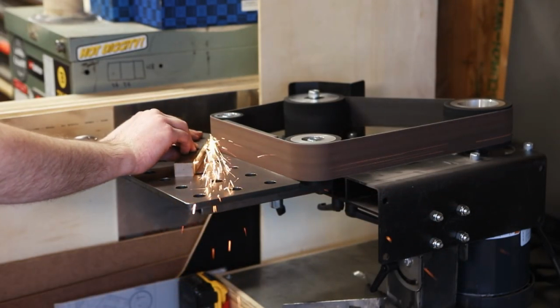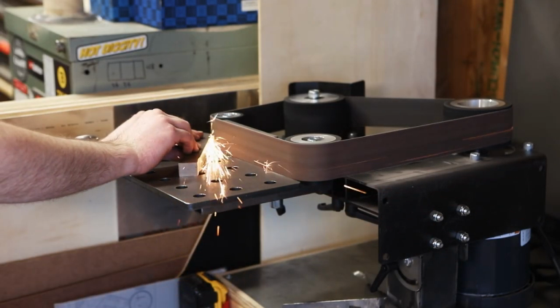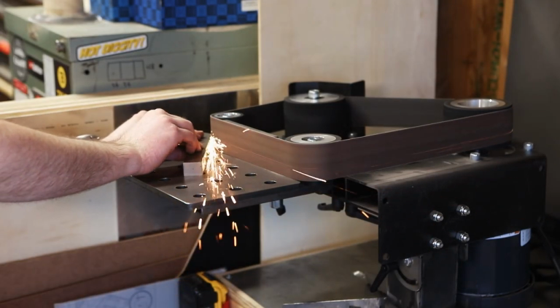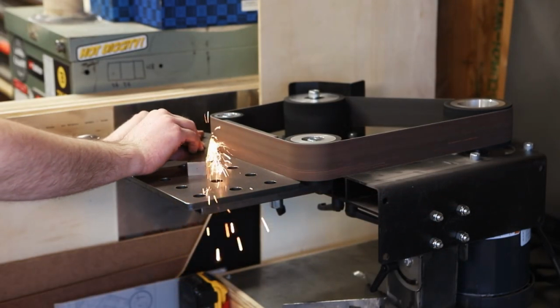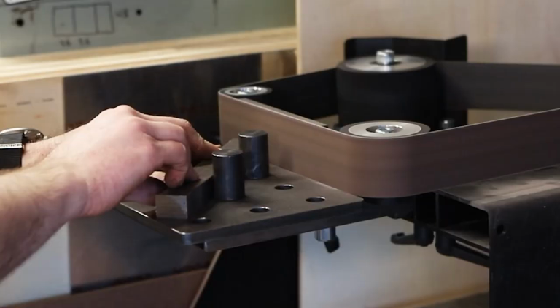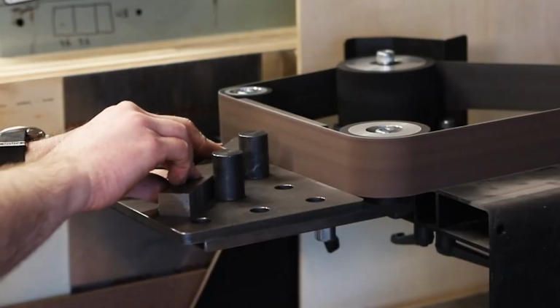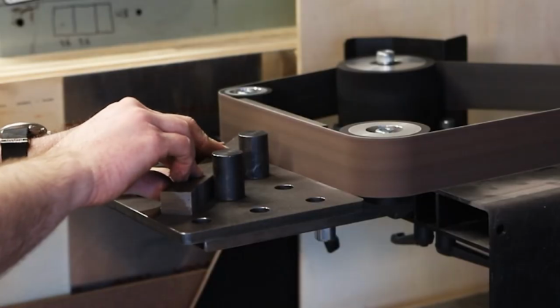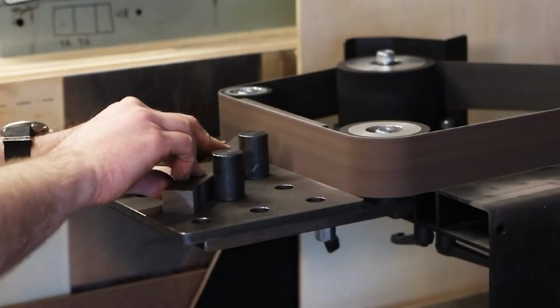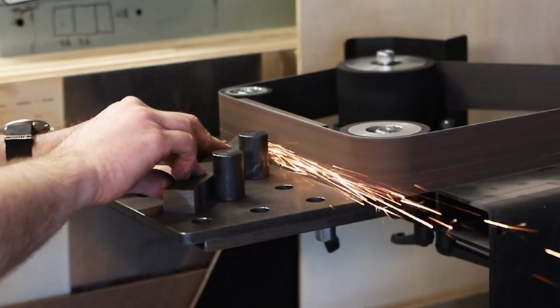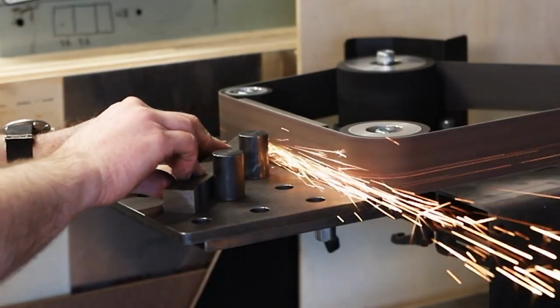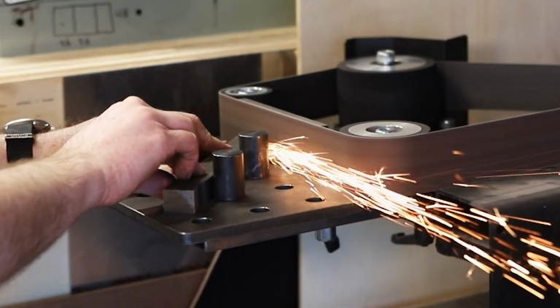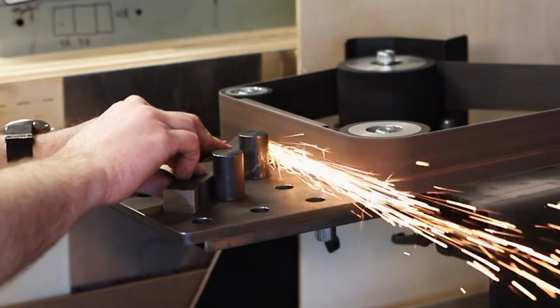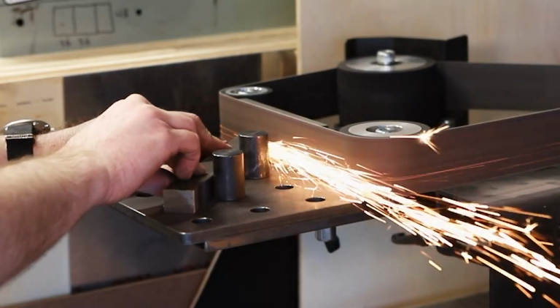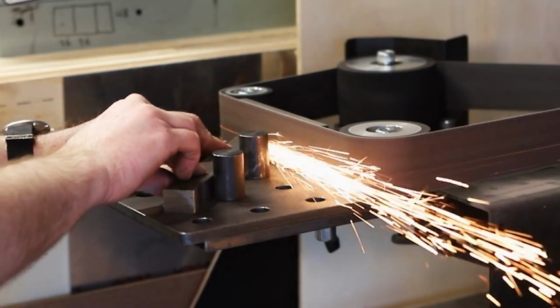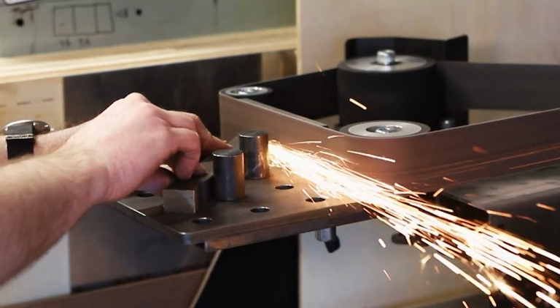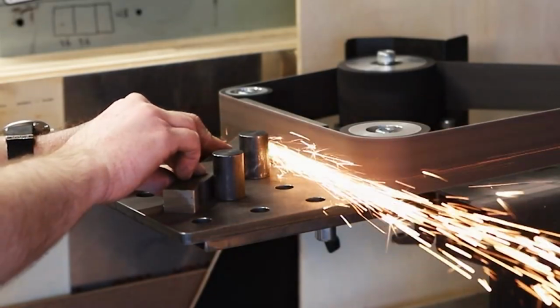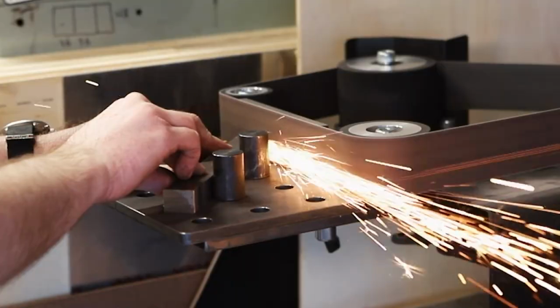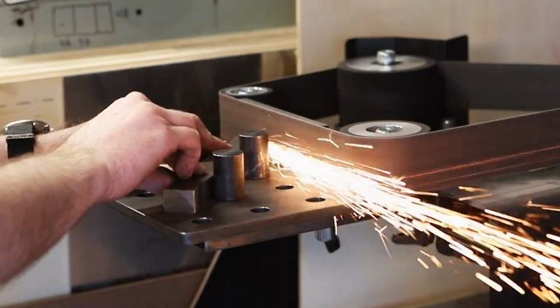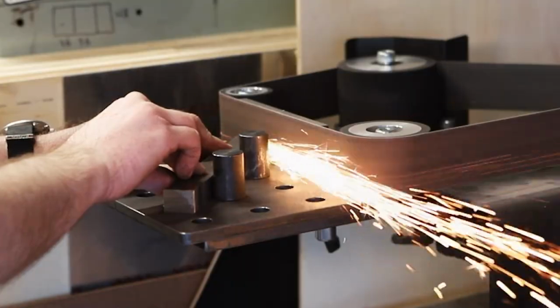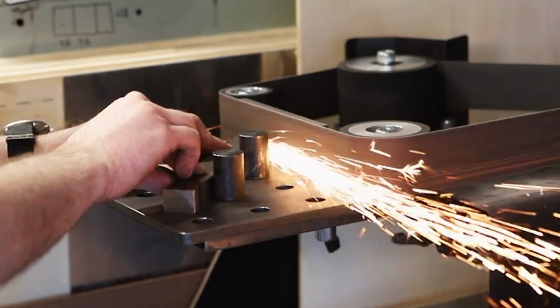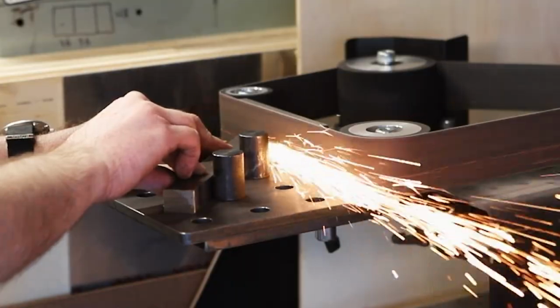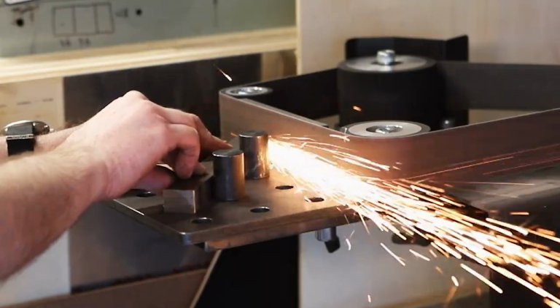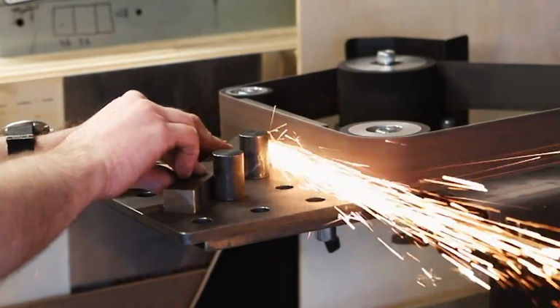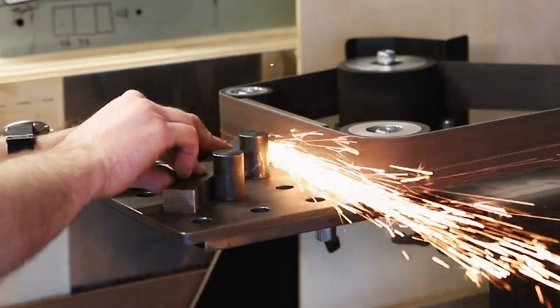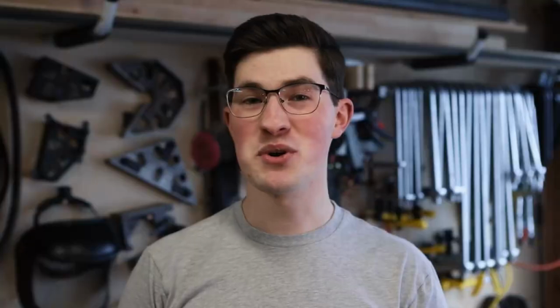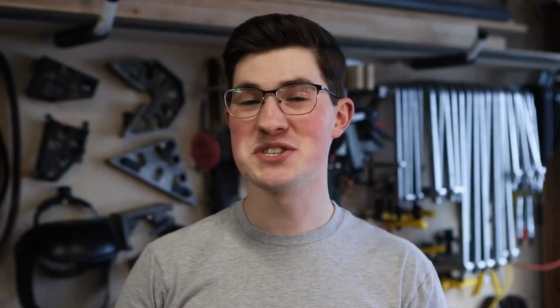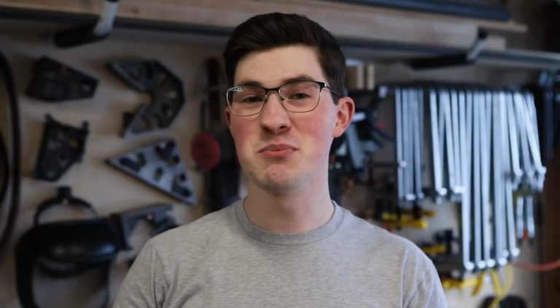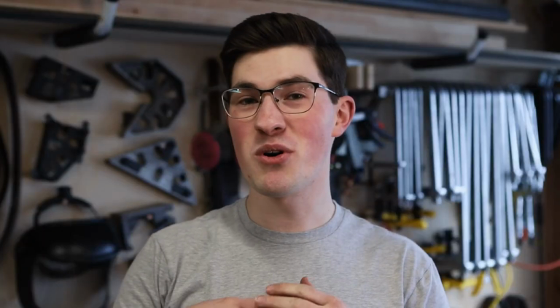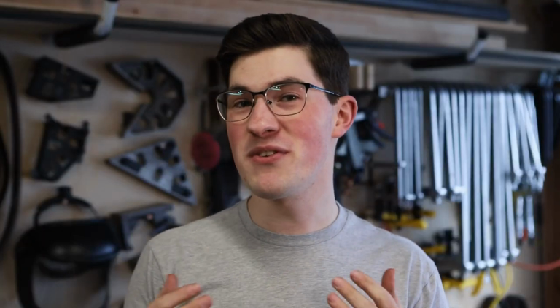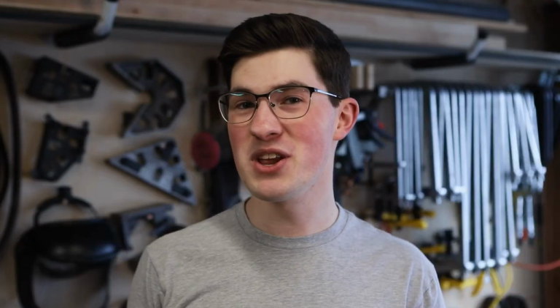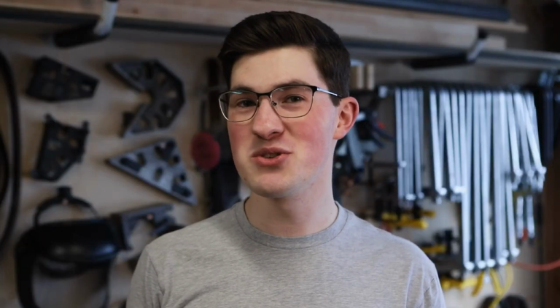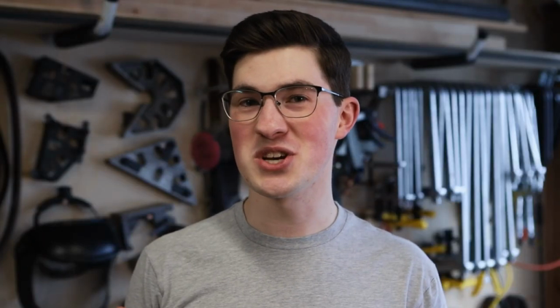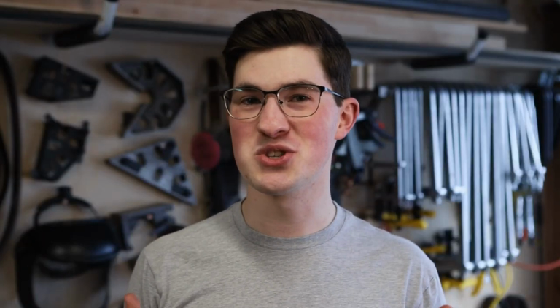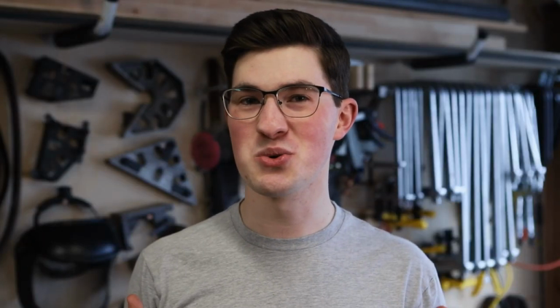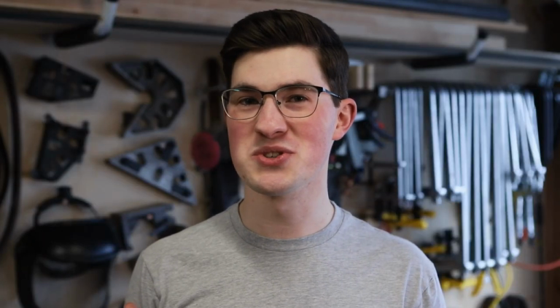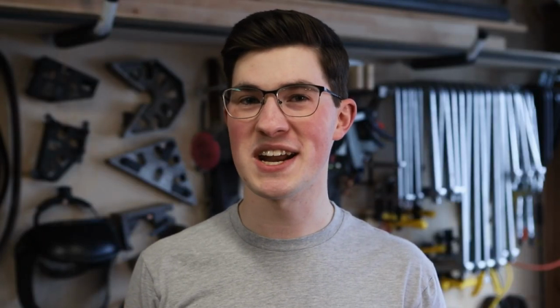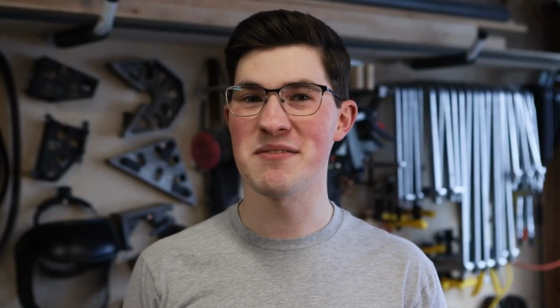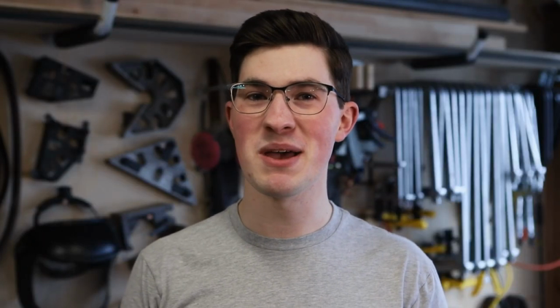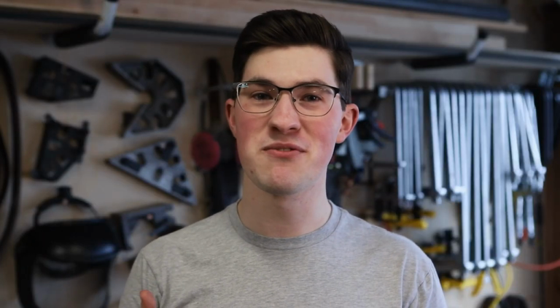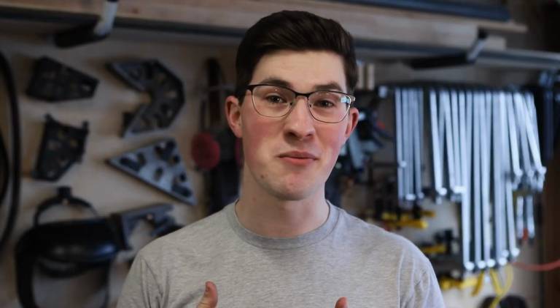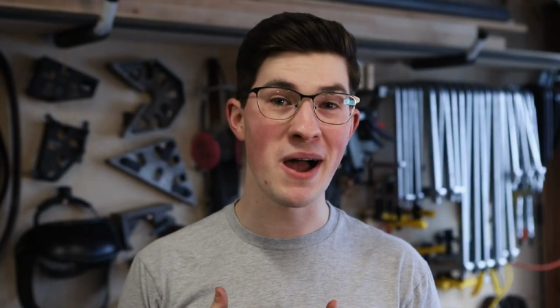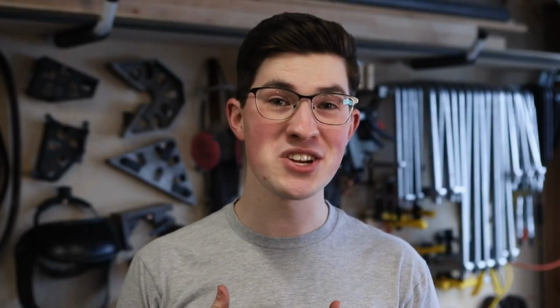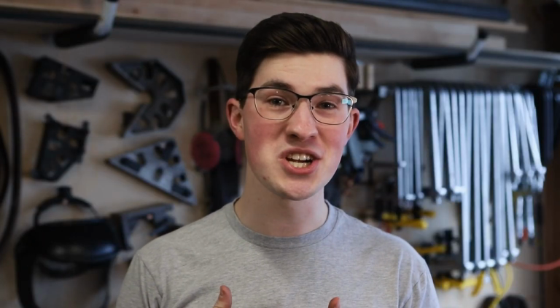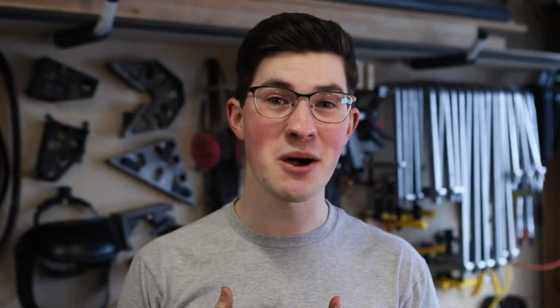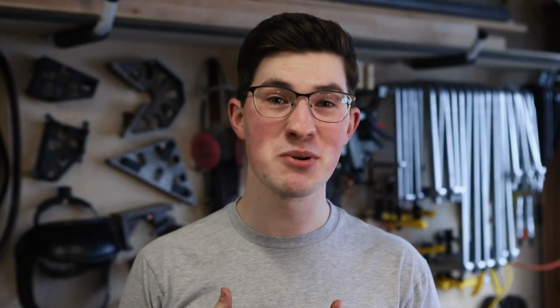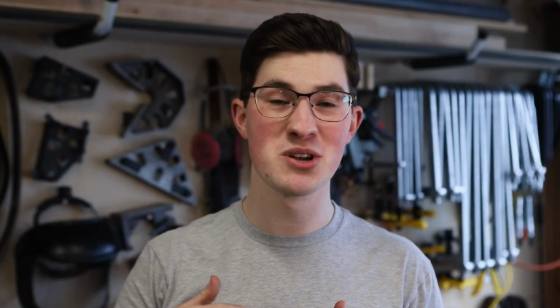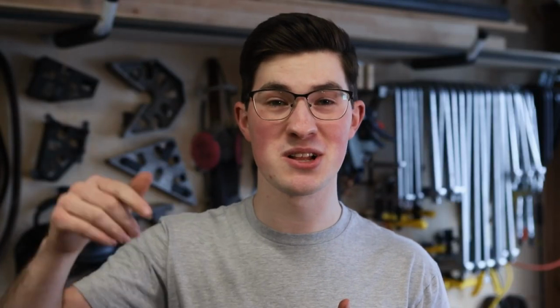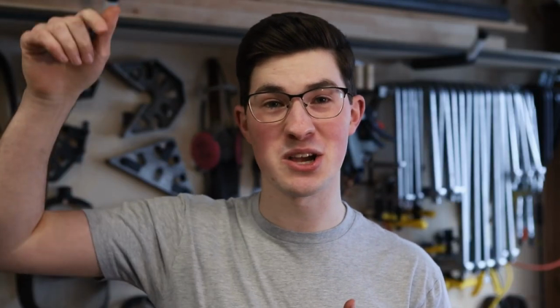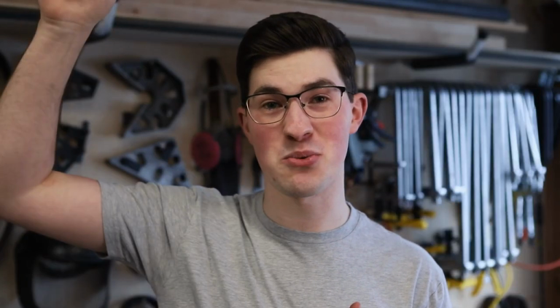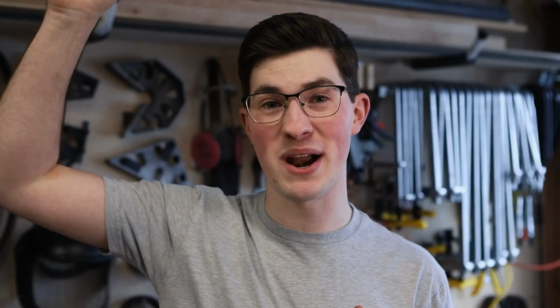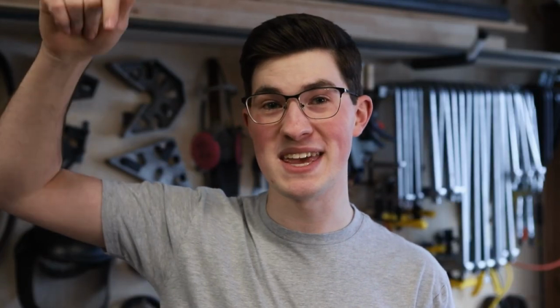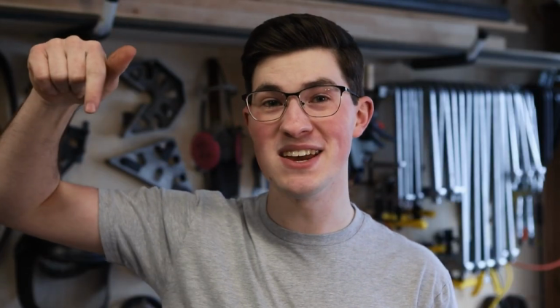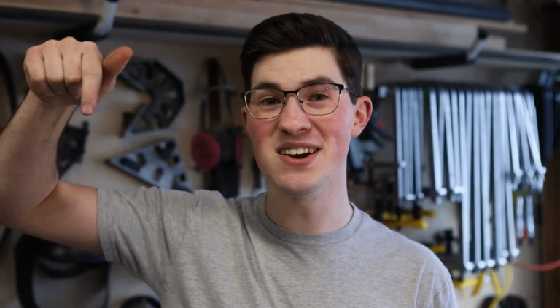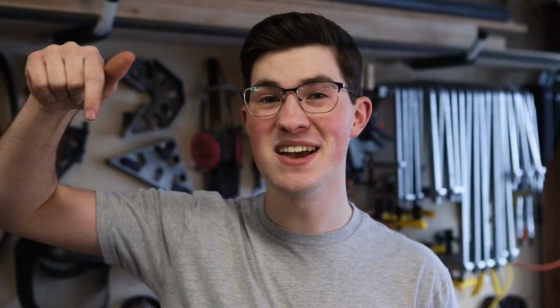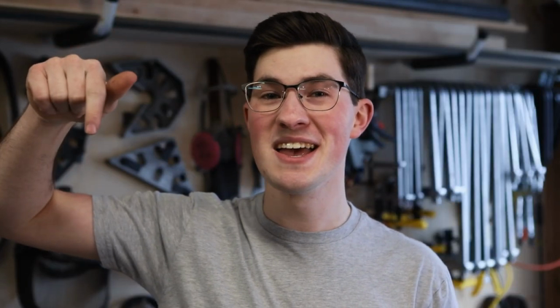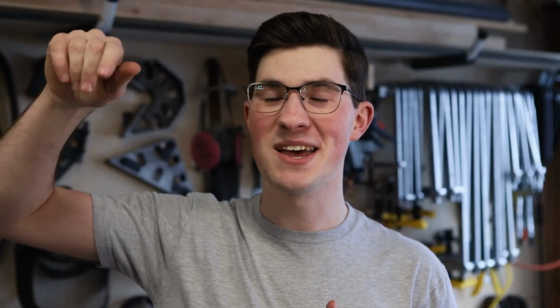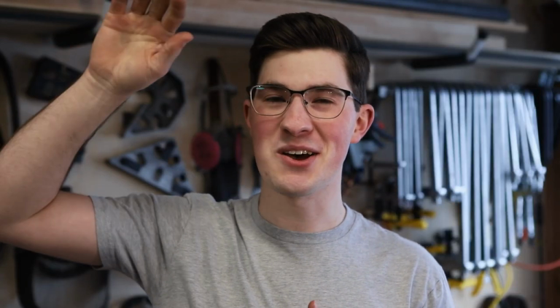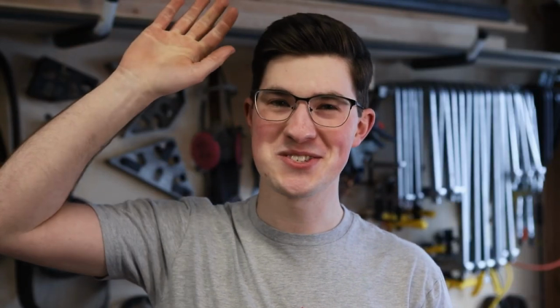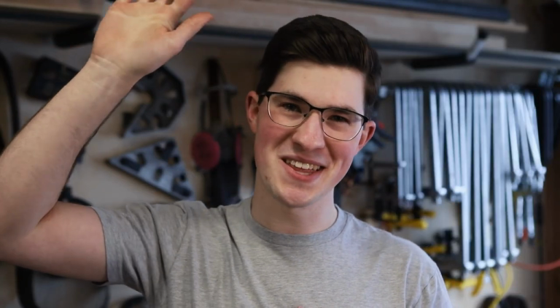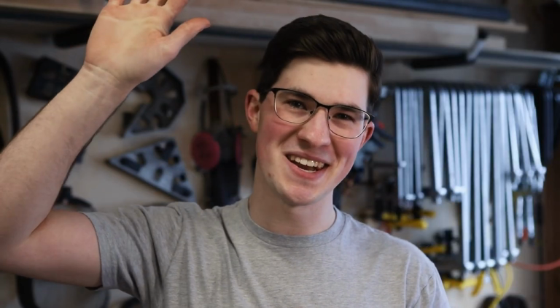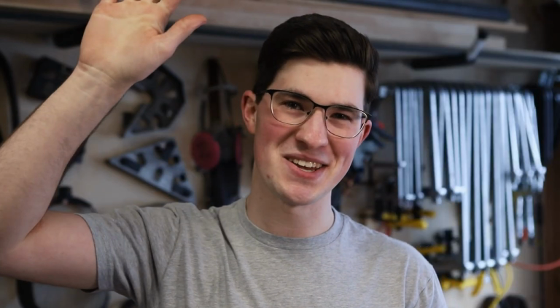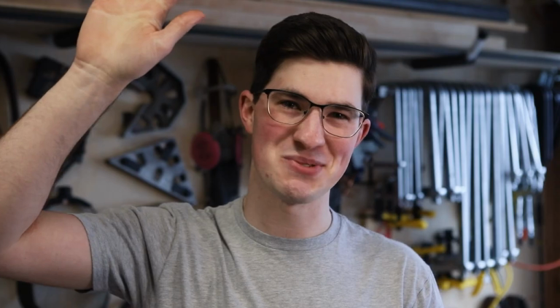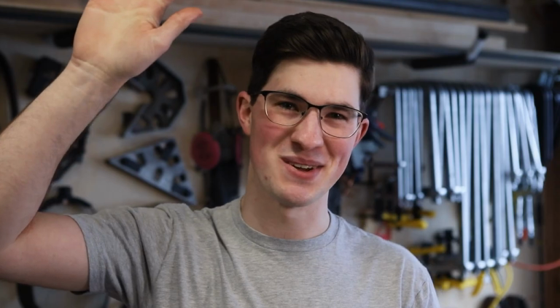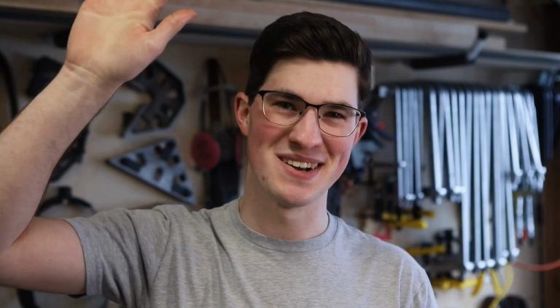These accessories for my grinder are going to be super useful, and if you want to see more videos on tools that I've made for my shop, you can click right here, and I'll see you on the next one.